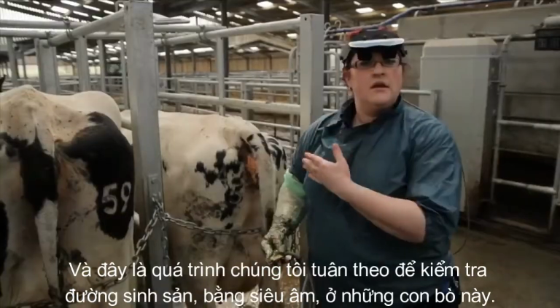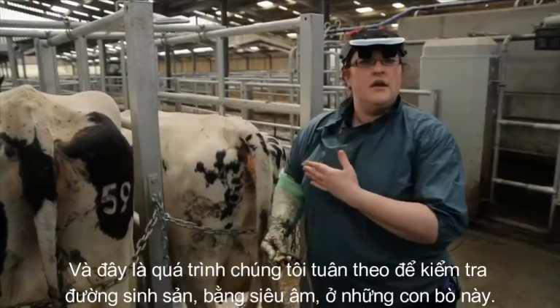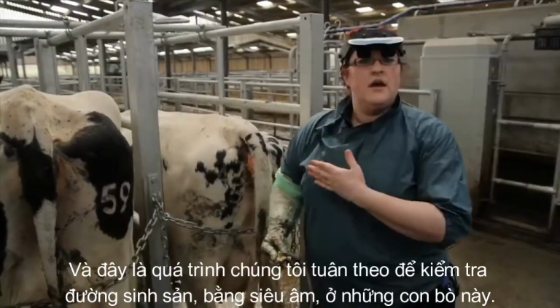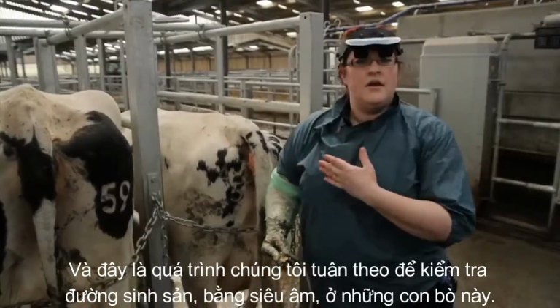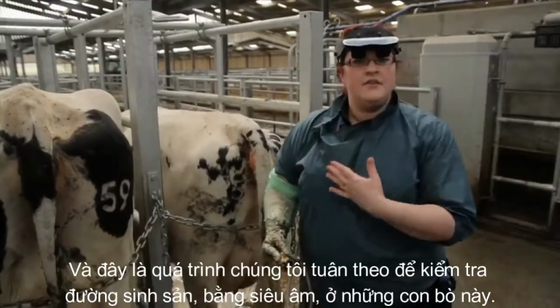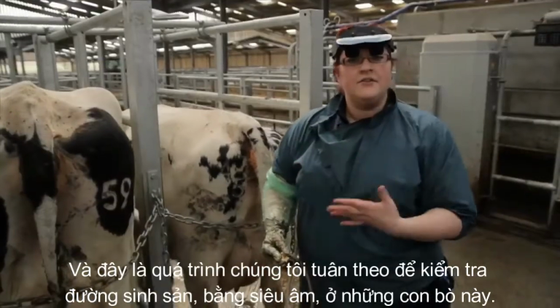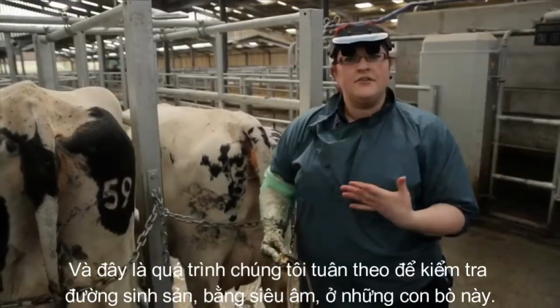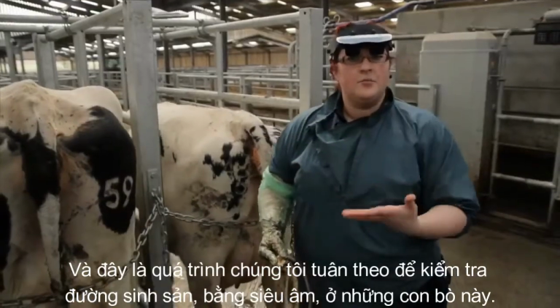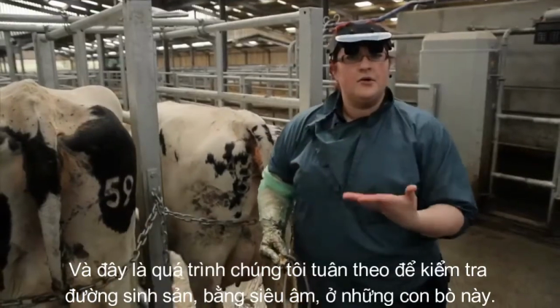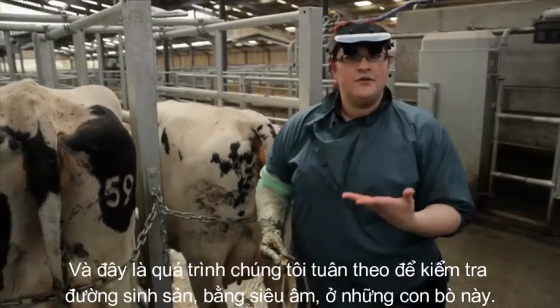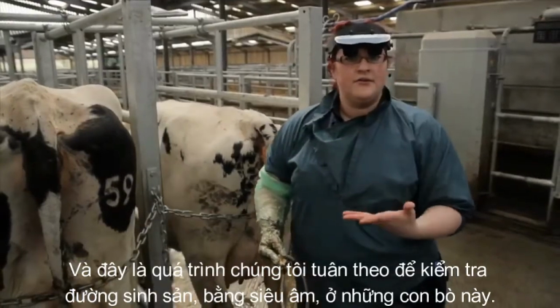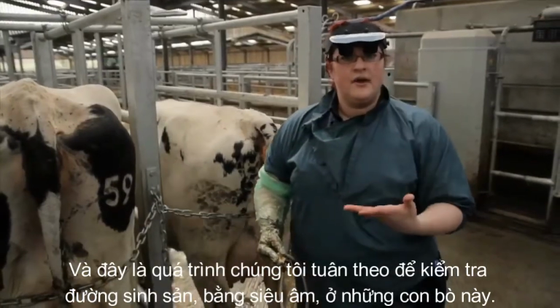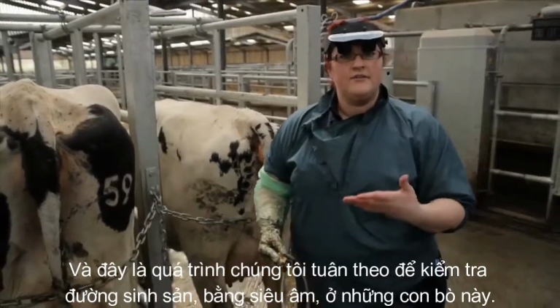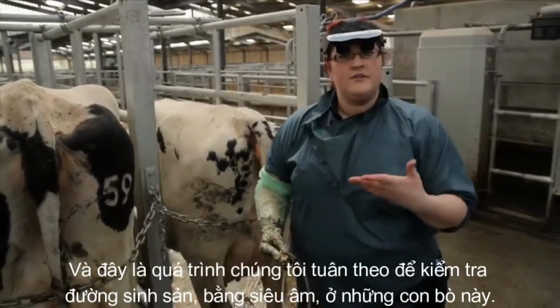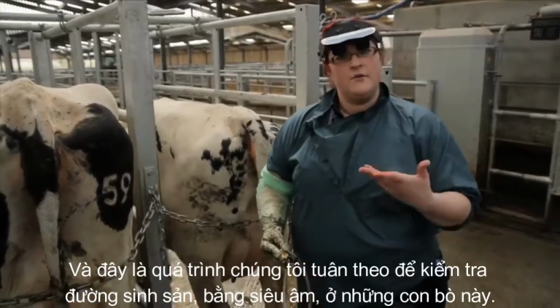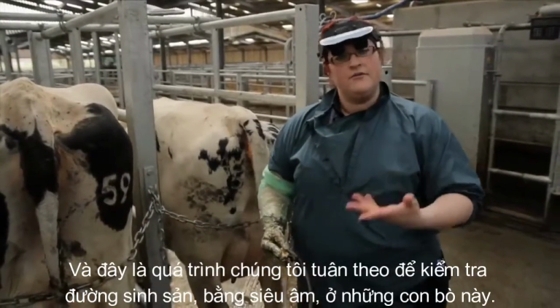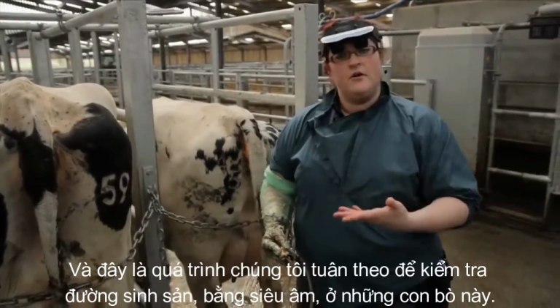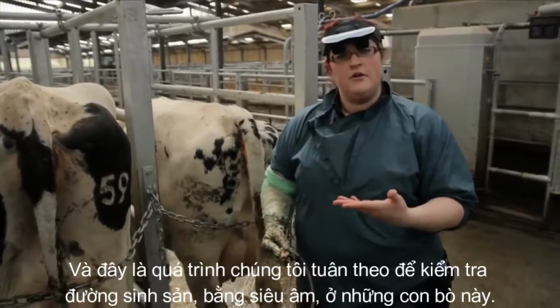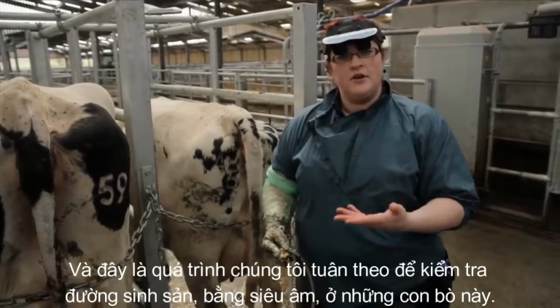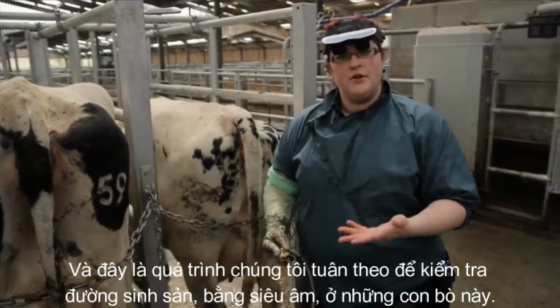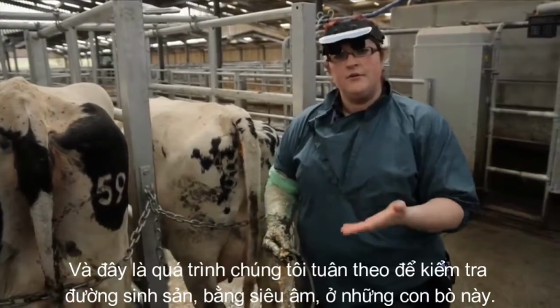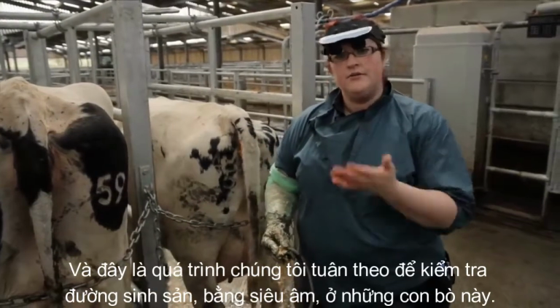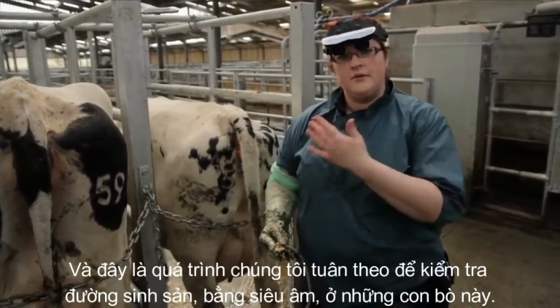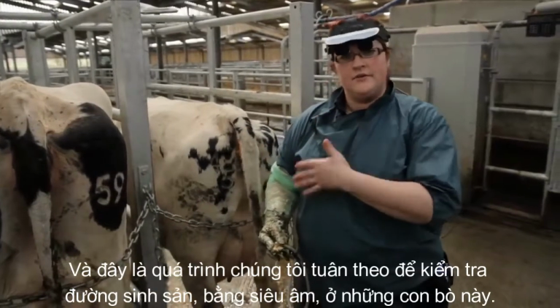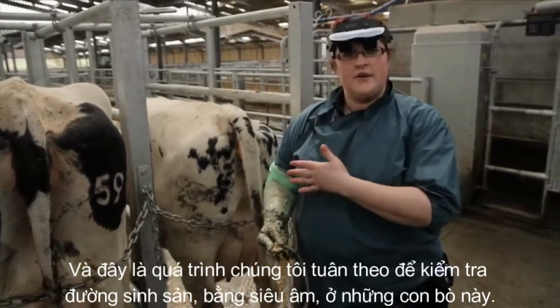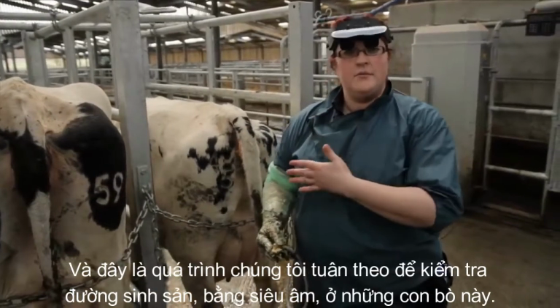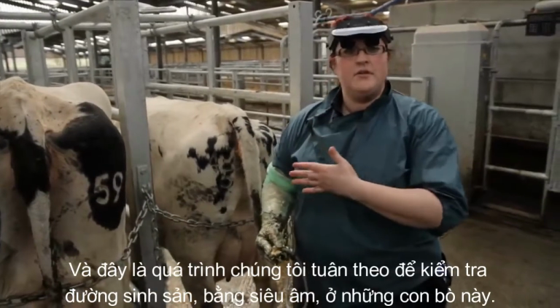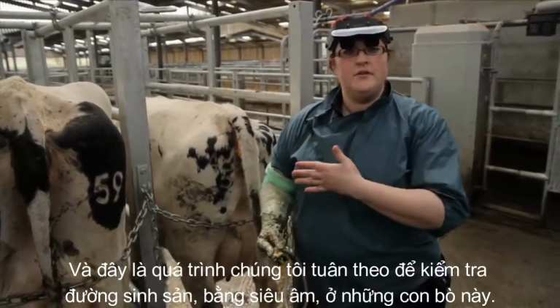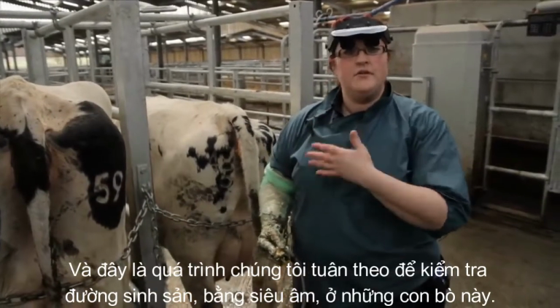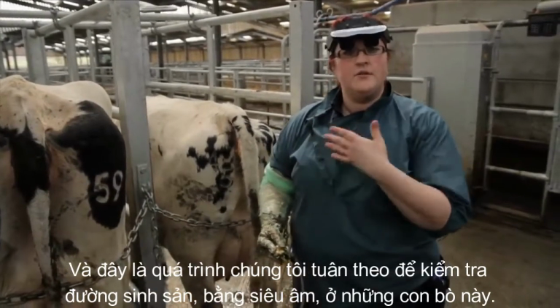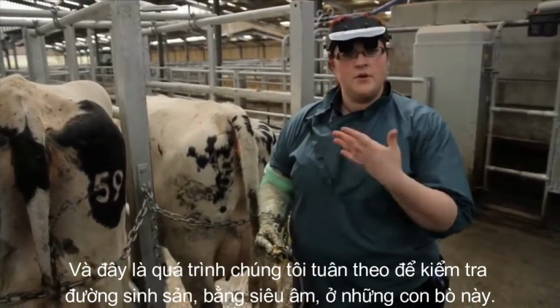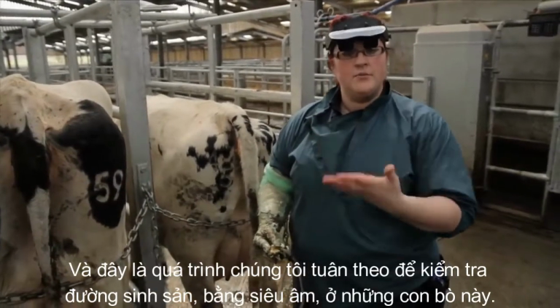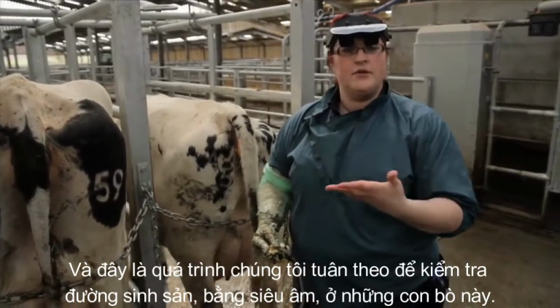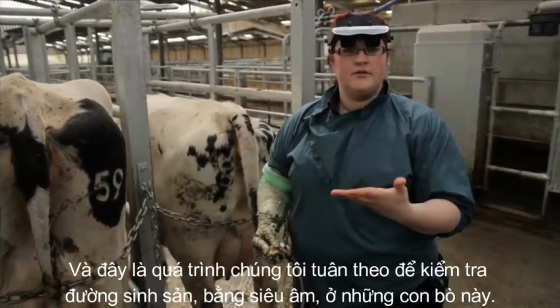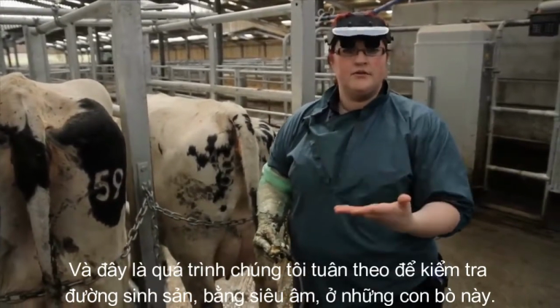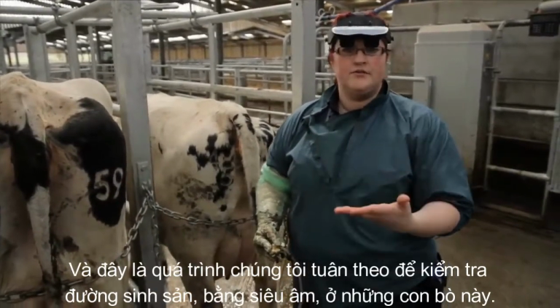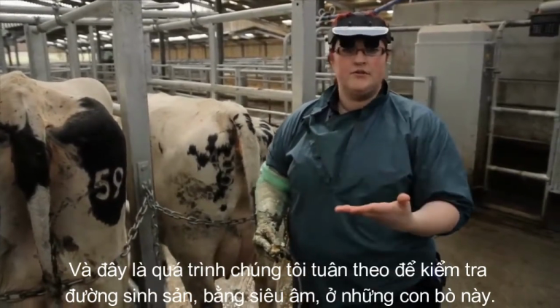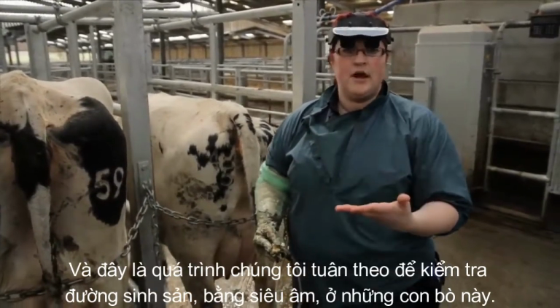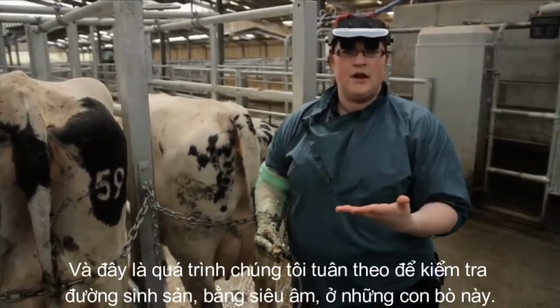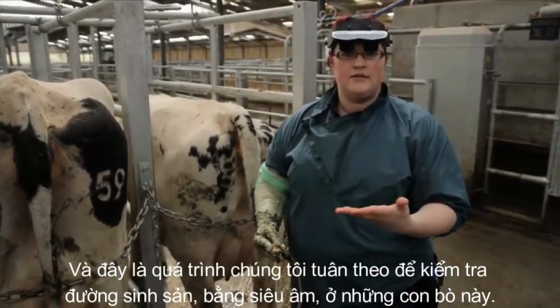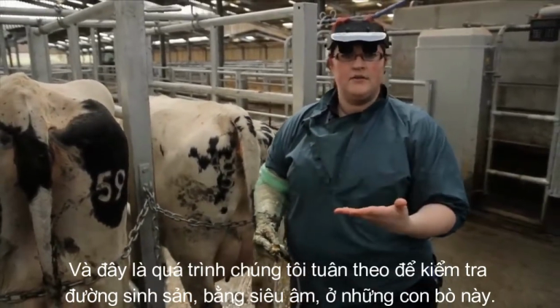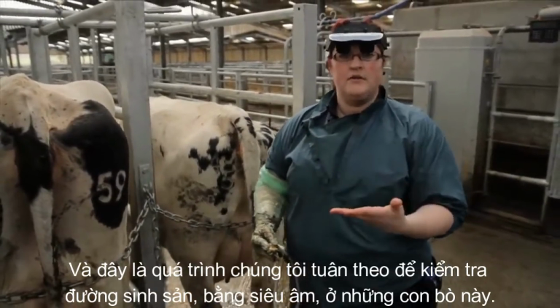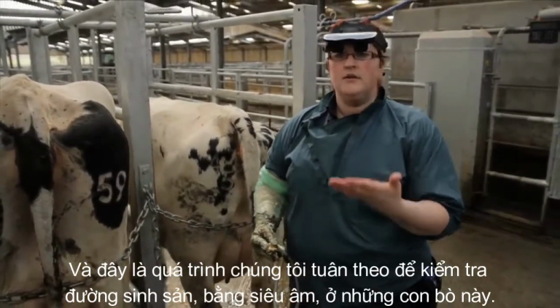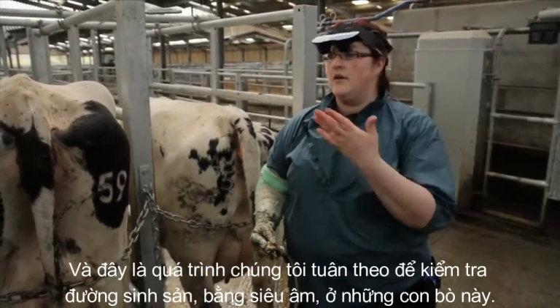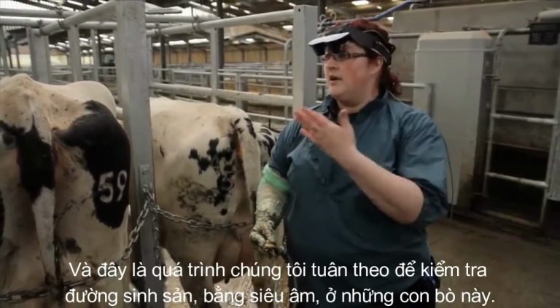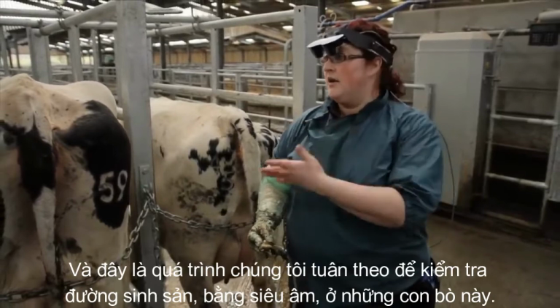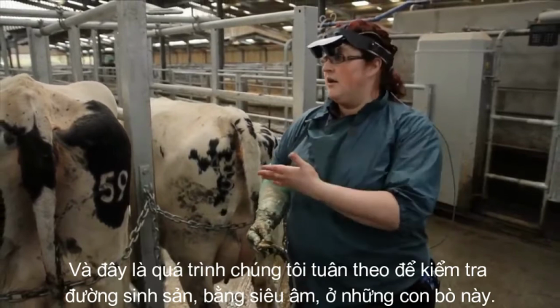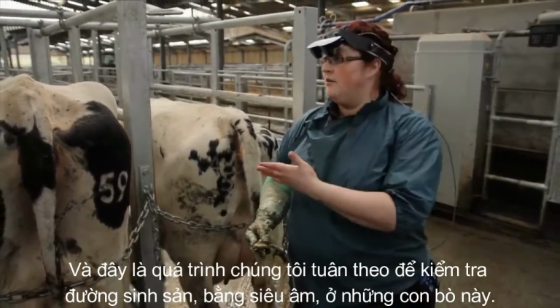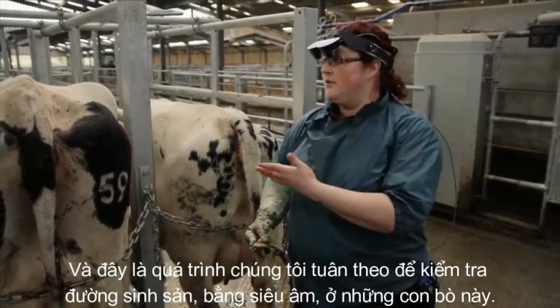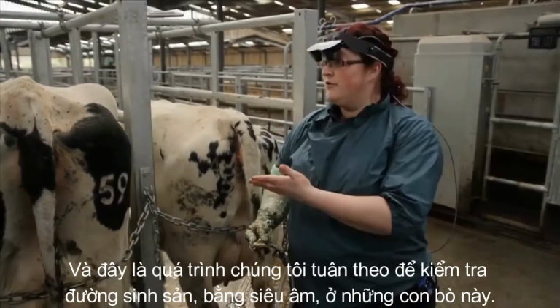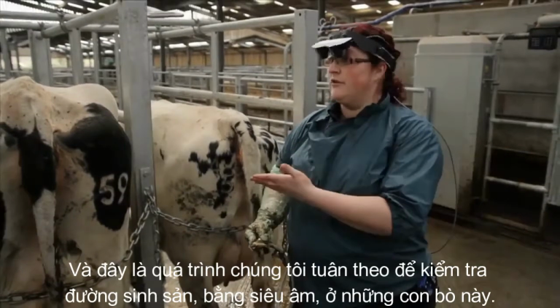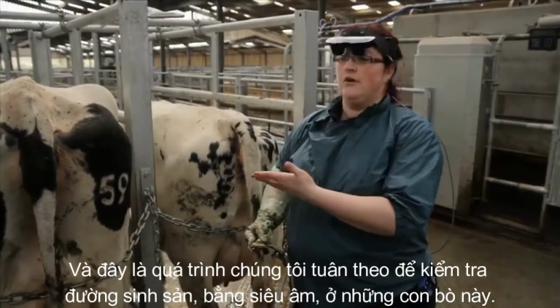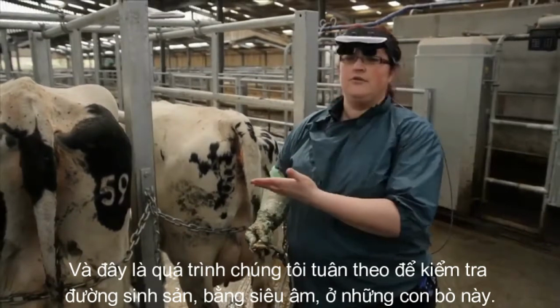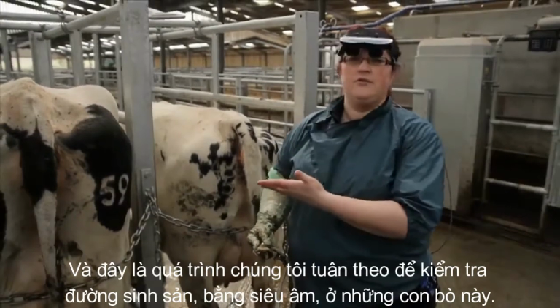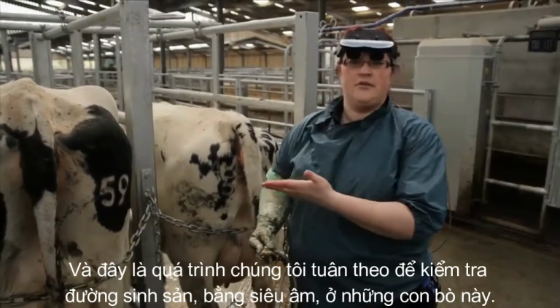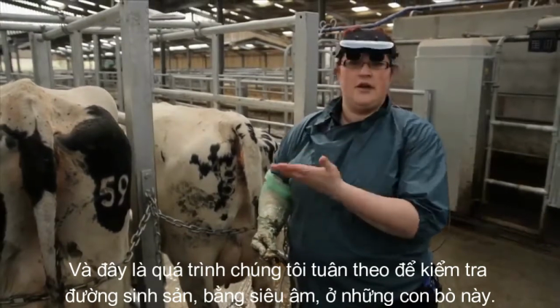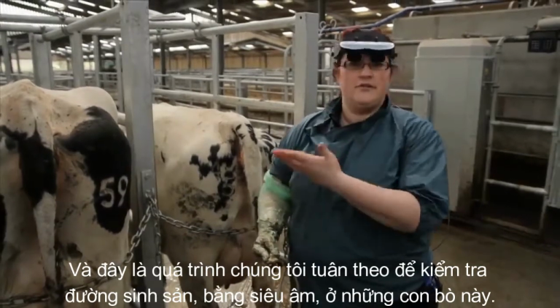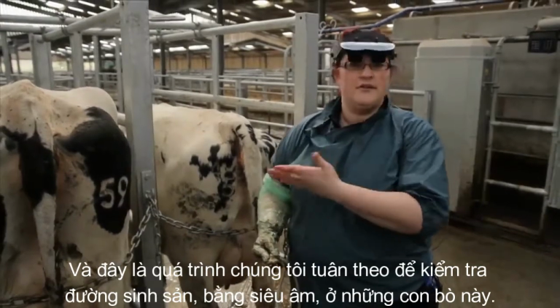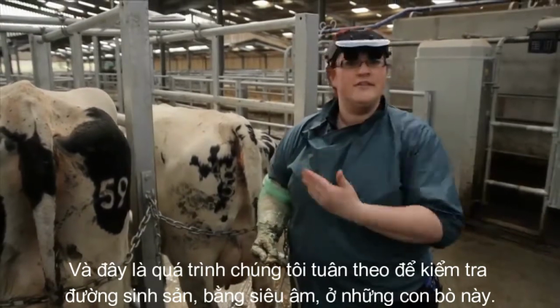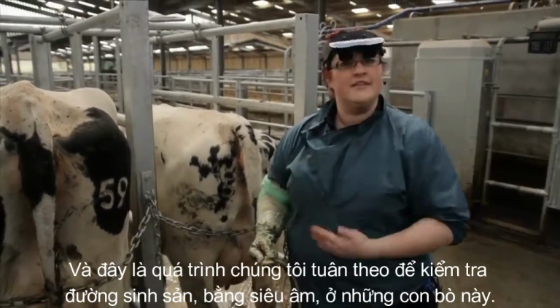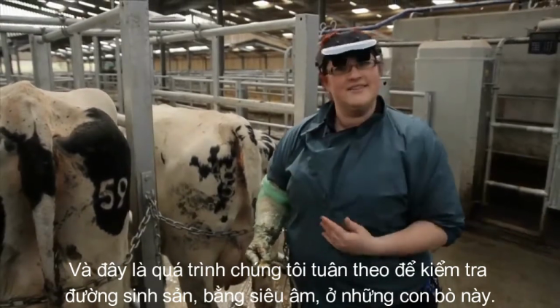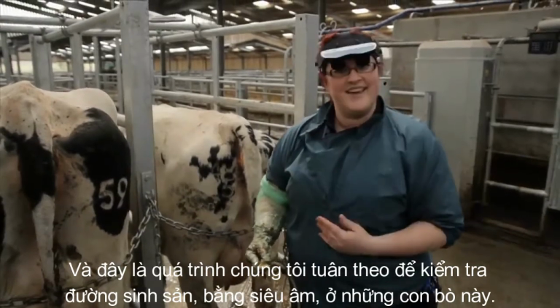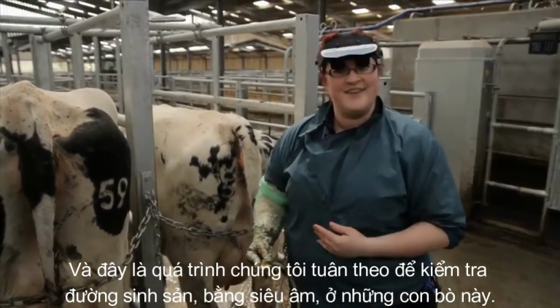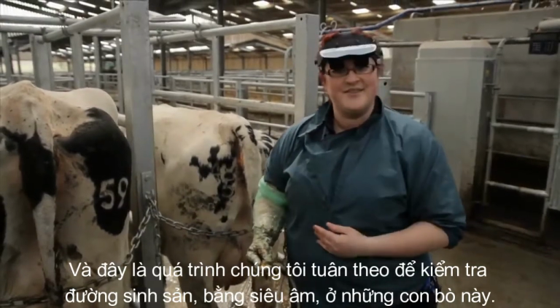And this is the process that we follow to examine the reproductive tract using ultrasound in these cows.